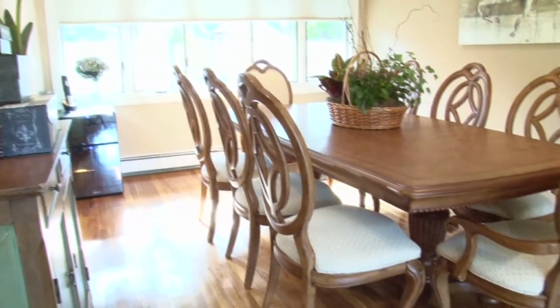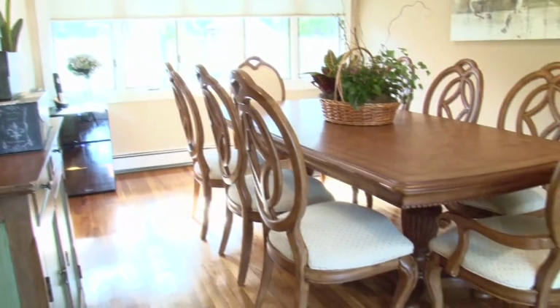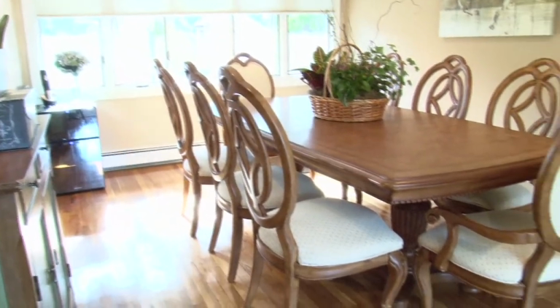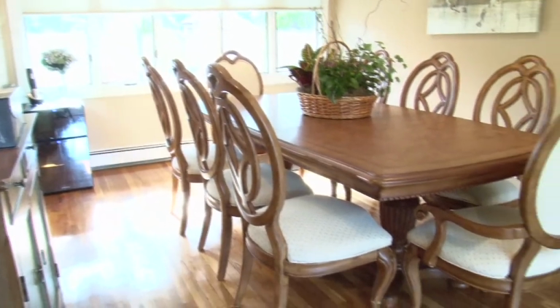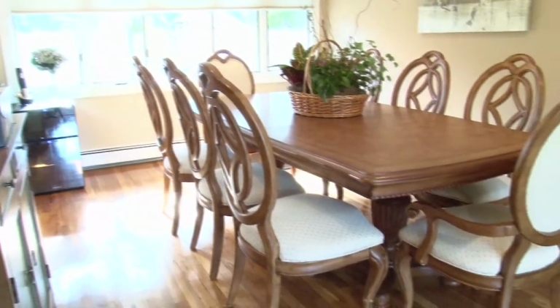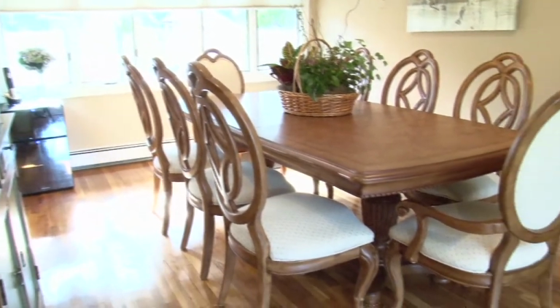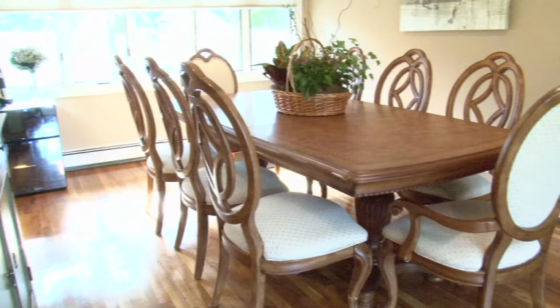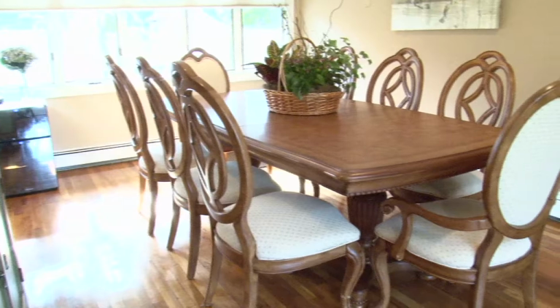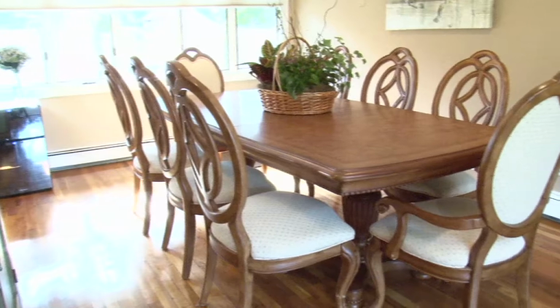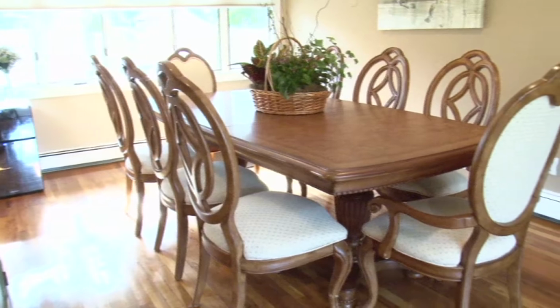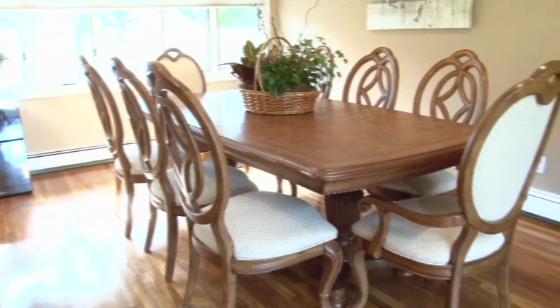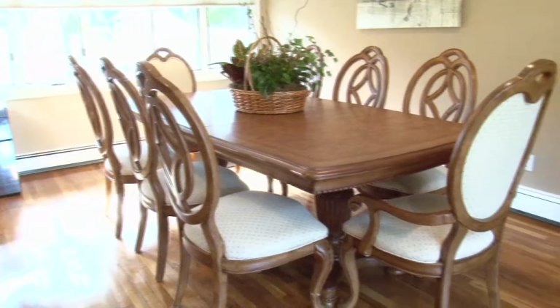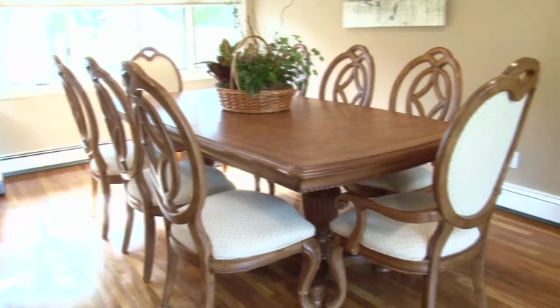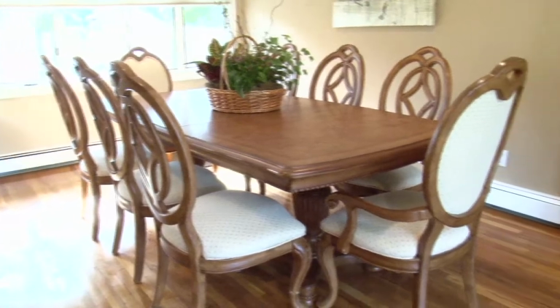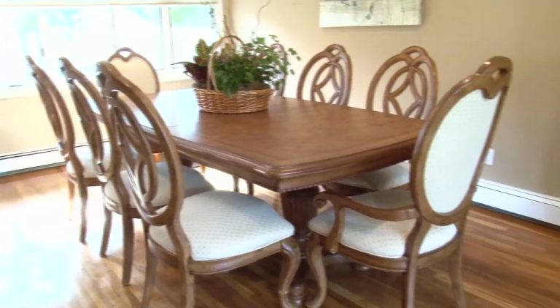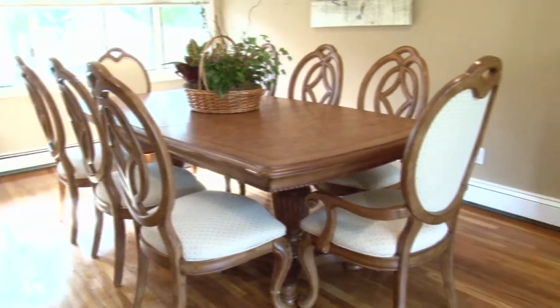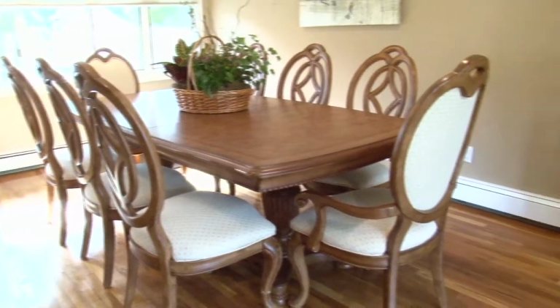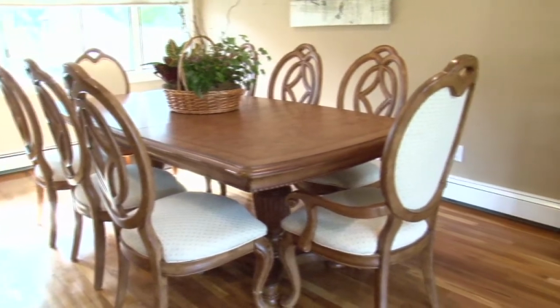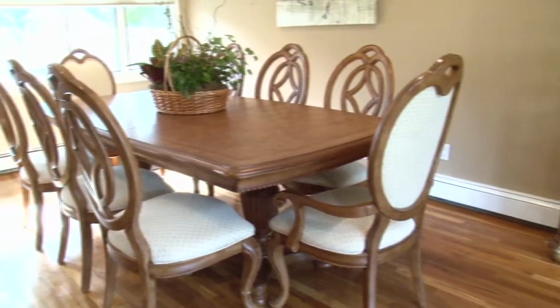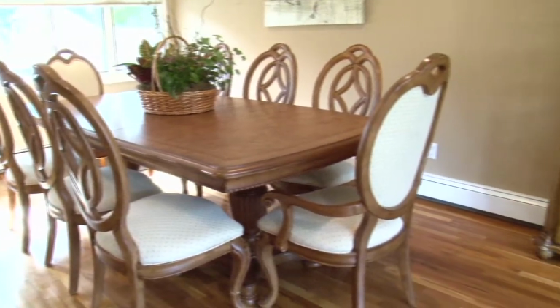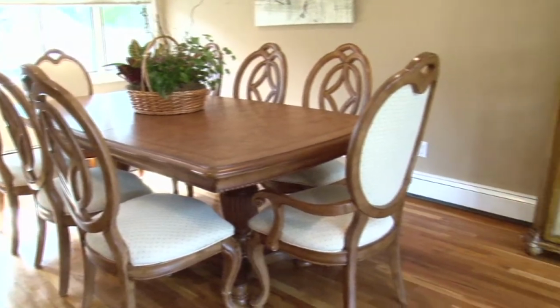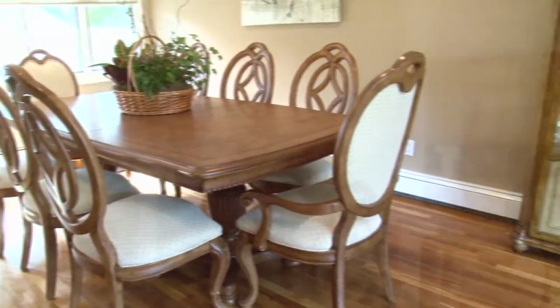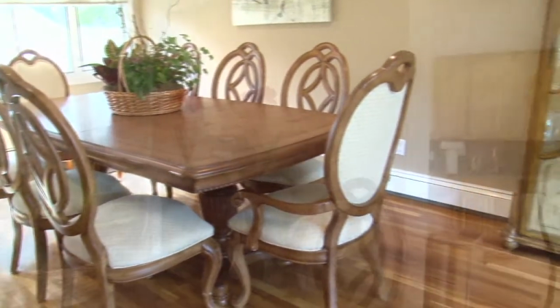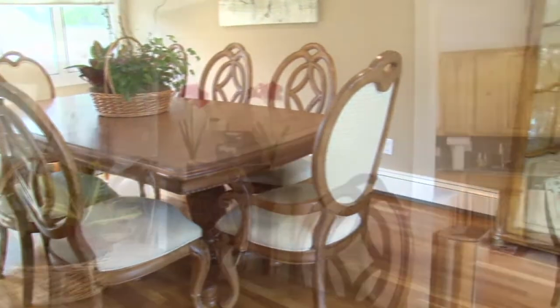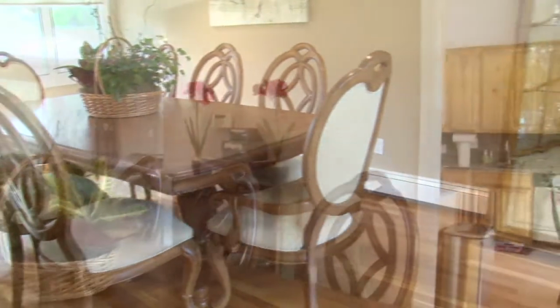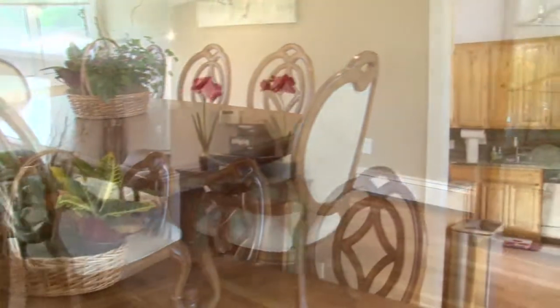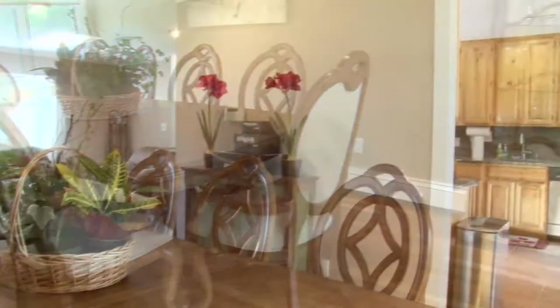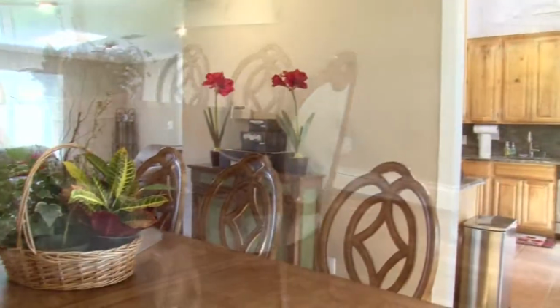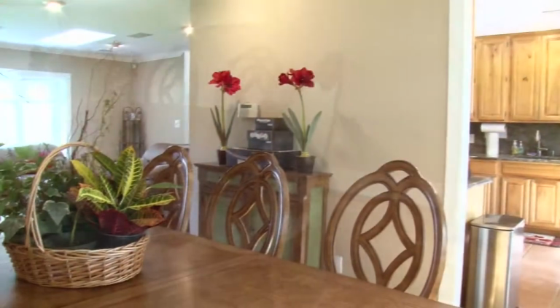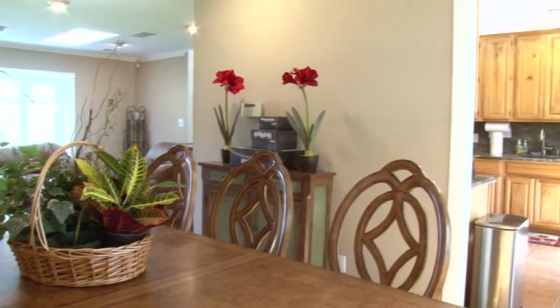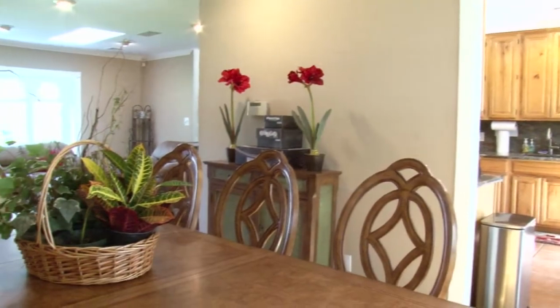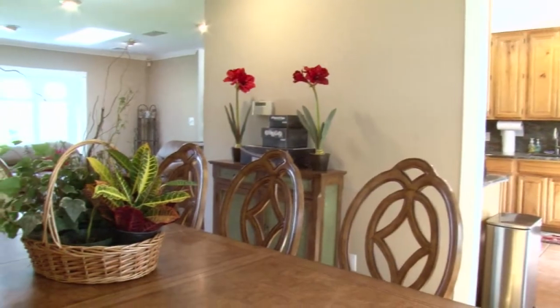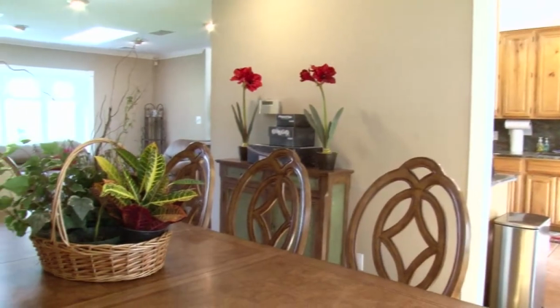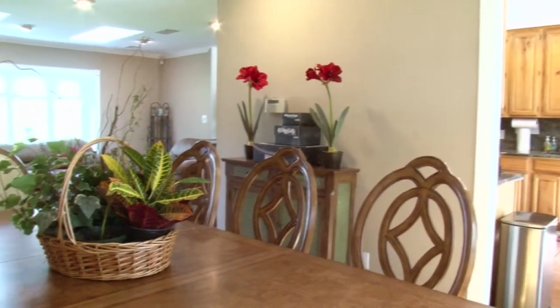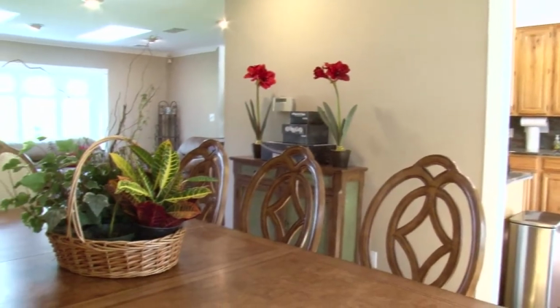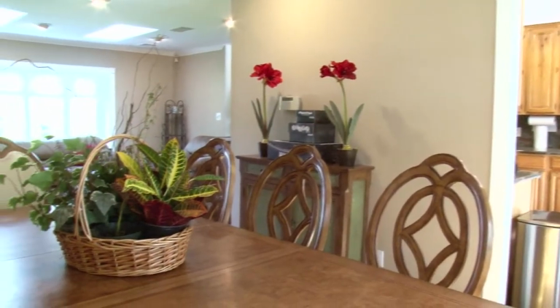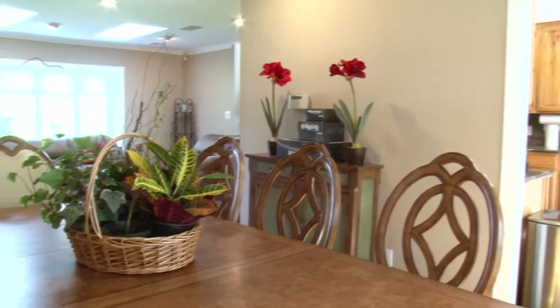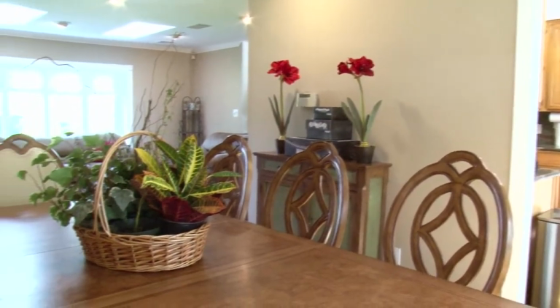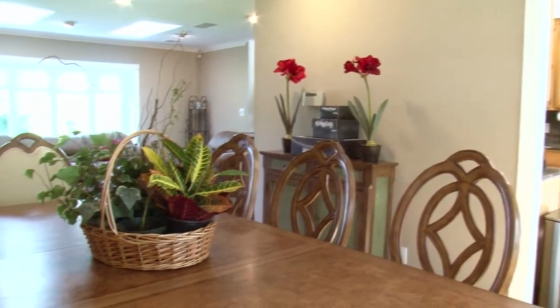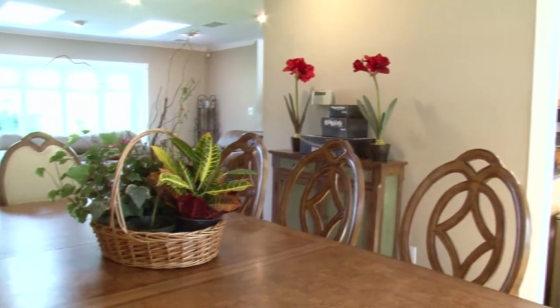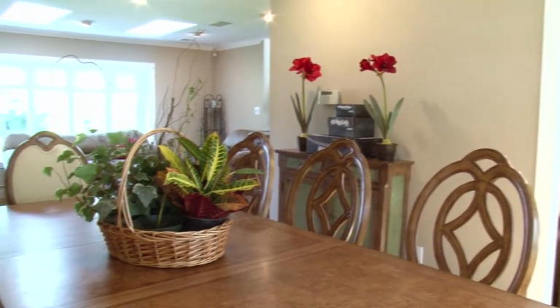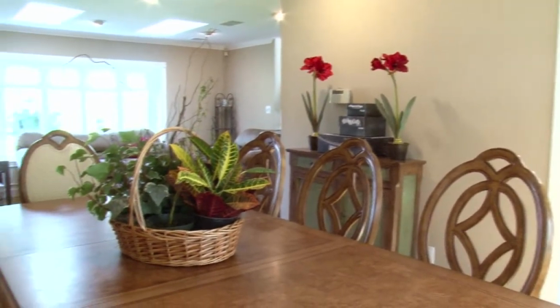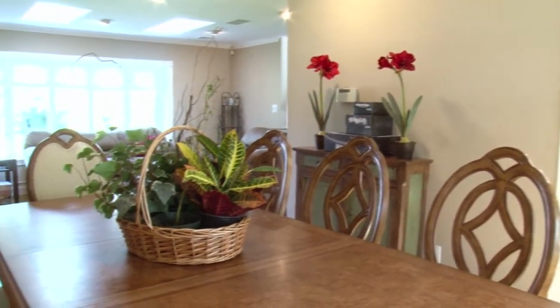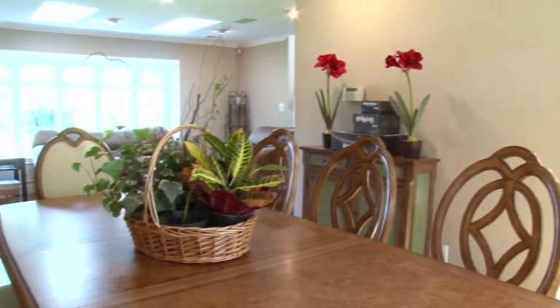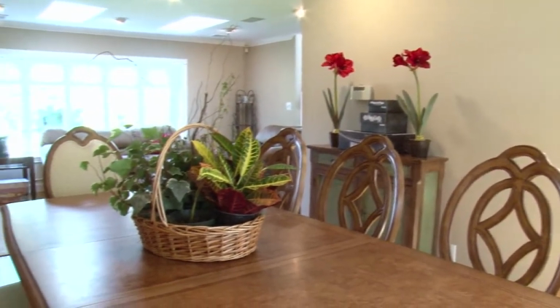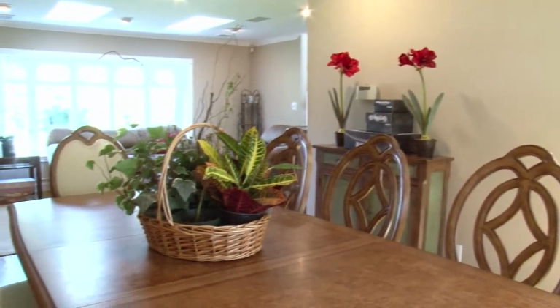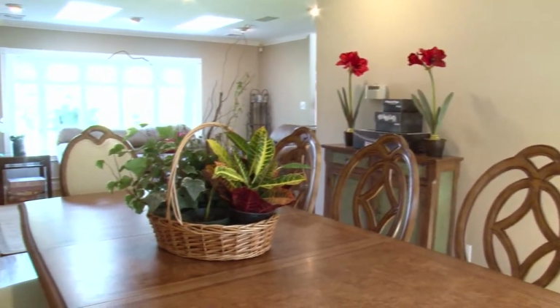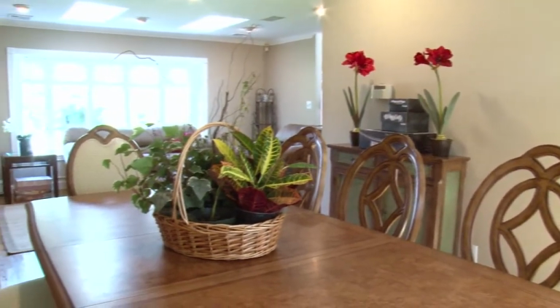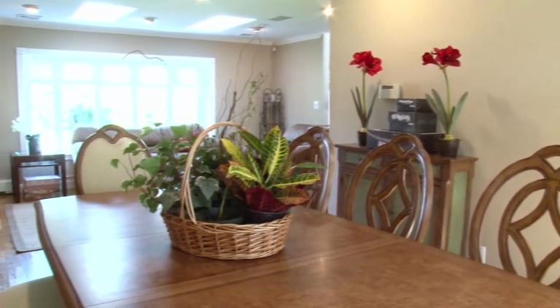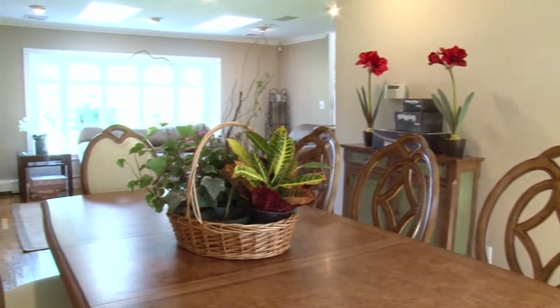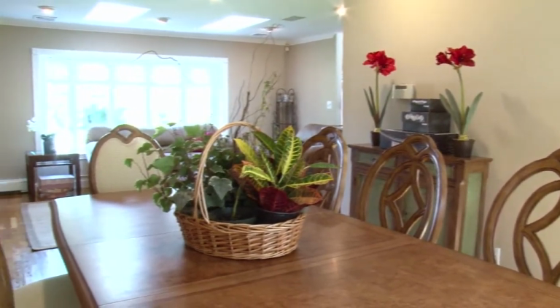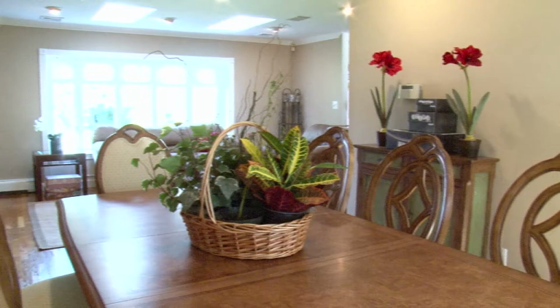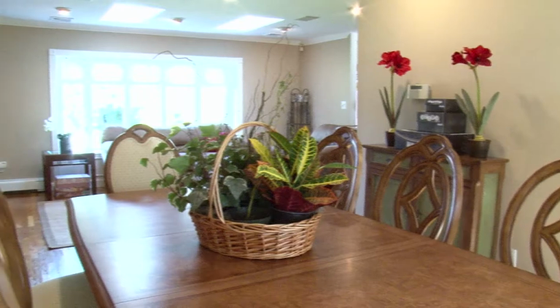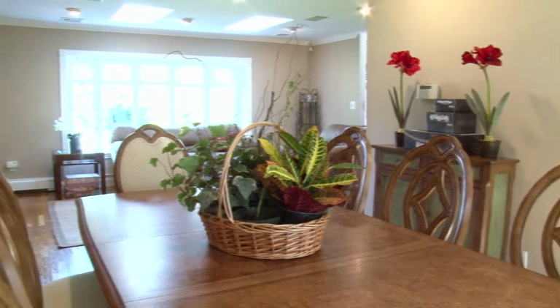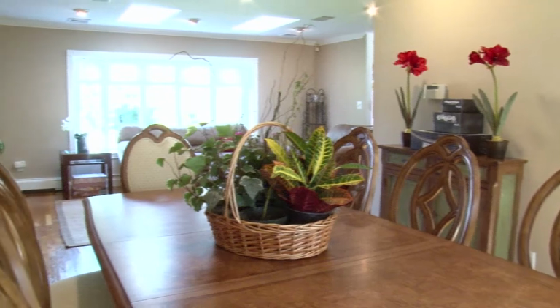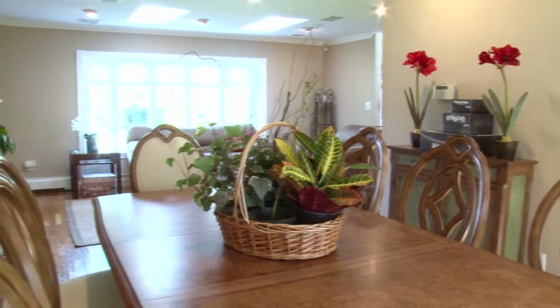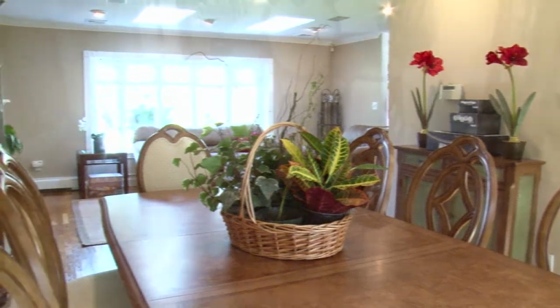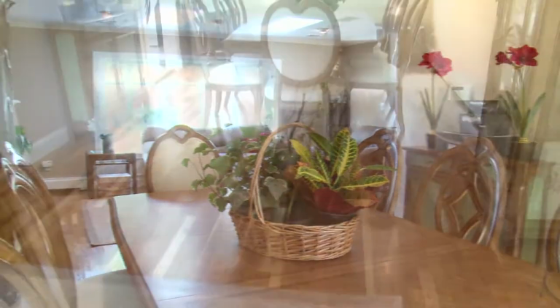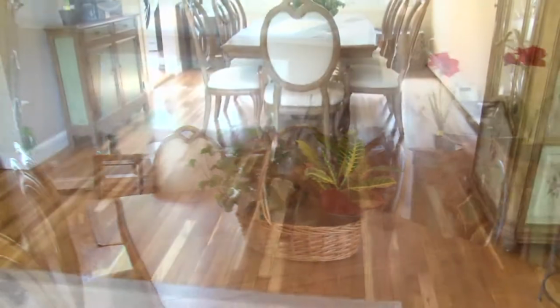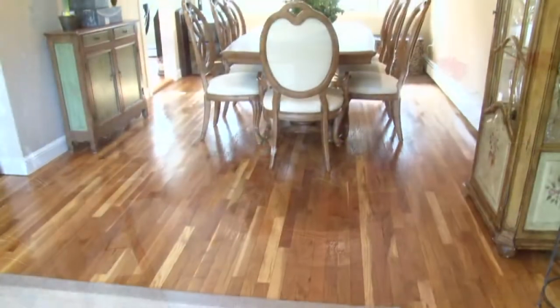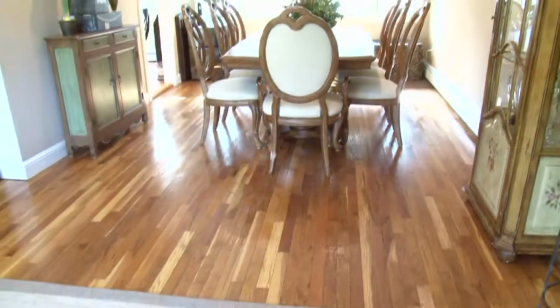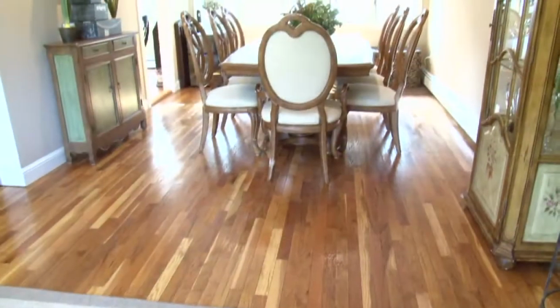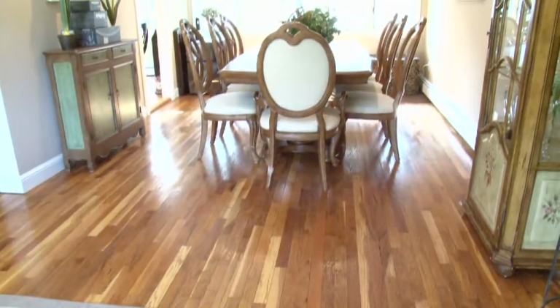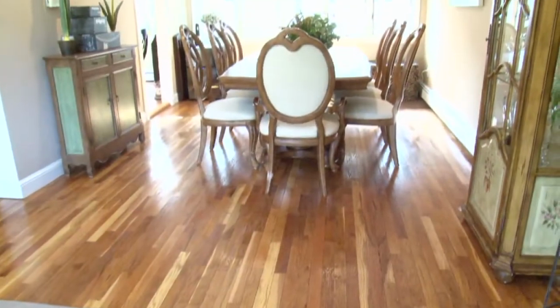Right off the kitchen is the exquisite dining room. Five large windows on the far wall keep the room plenty bright.